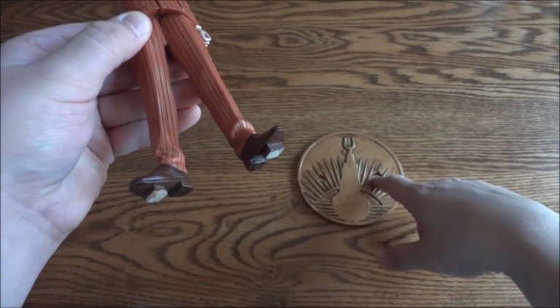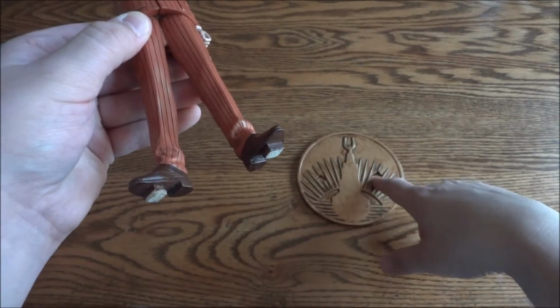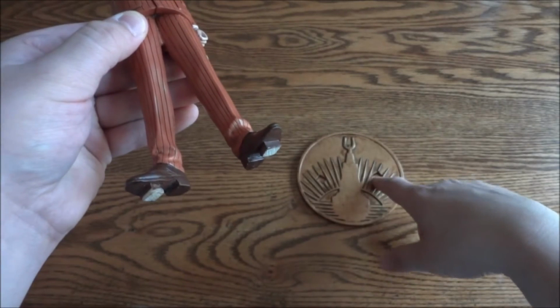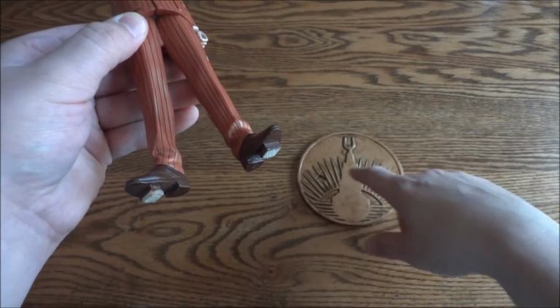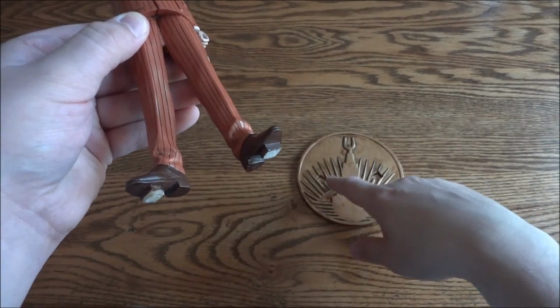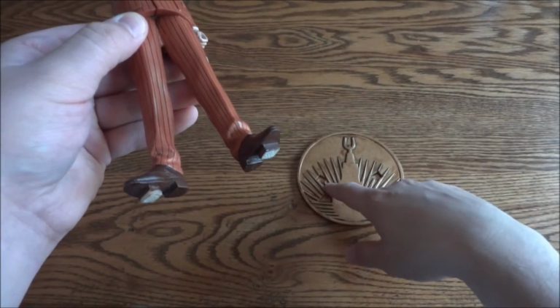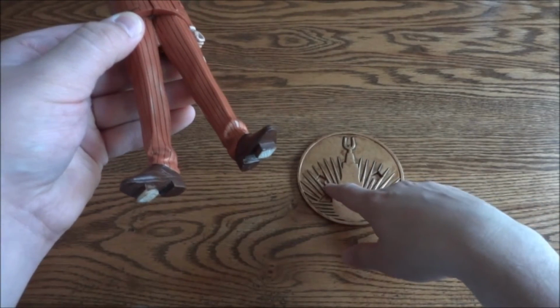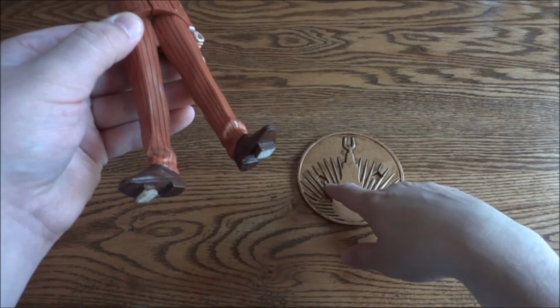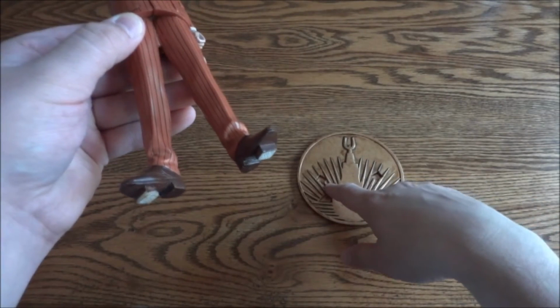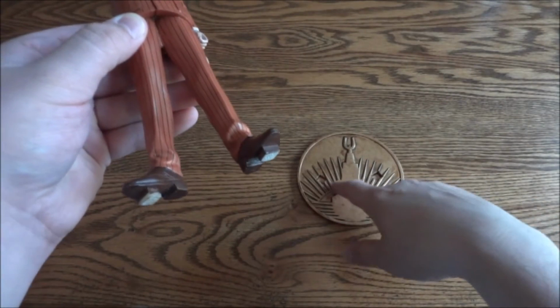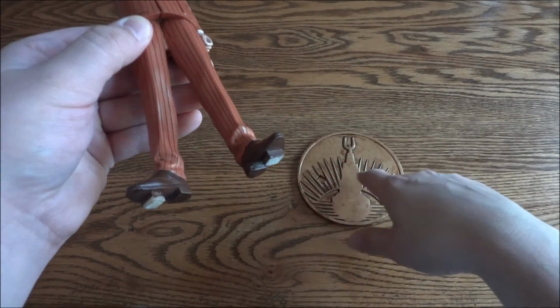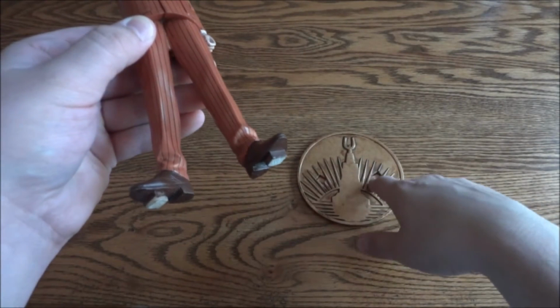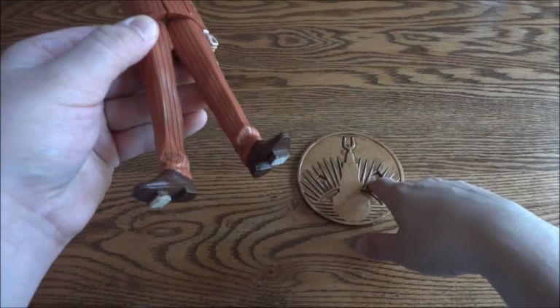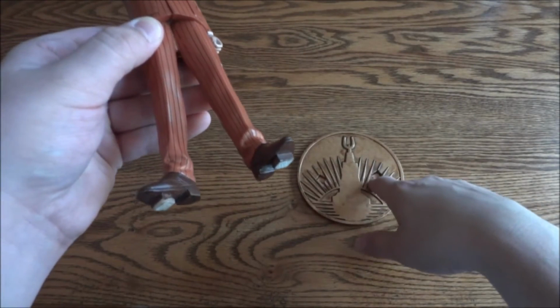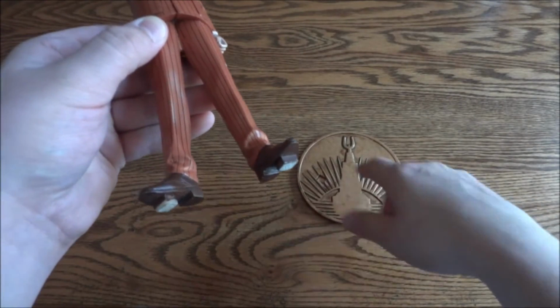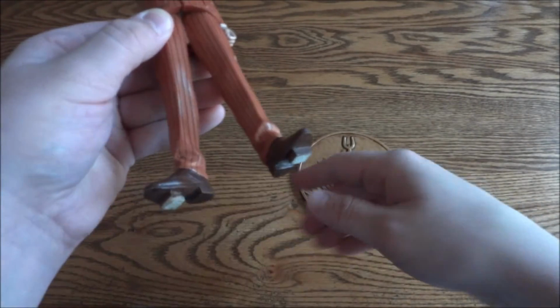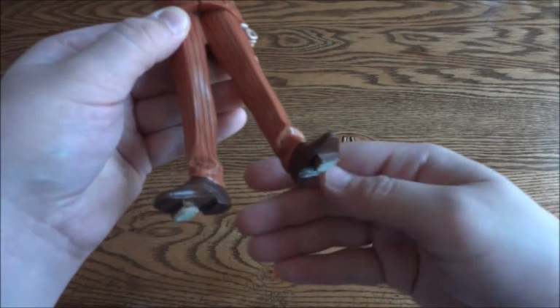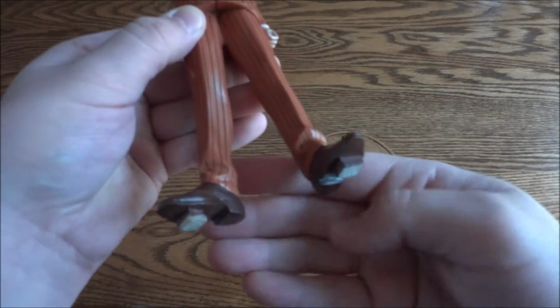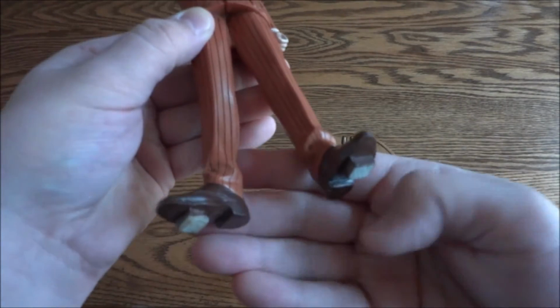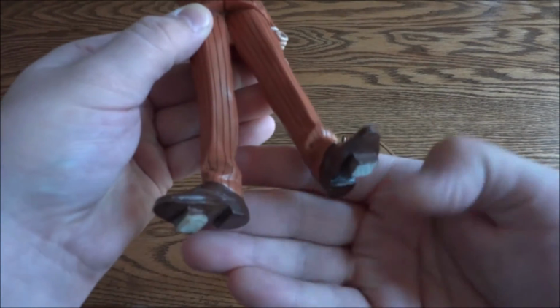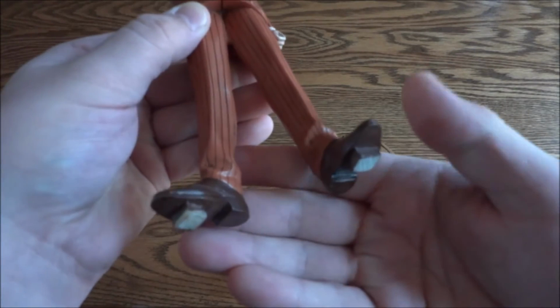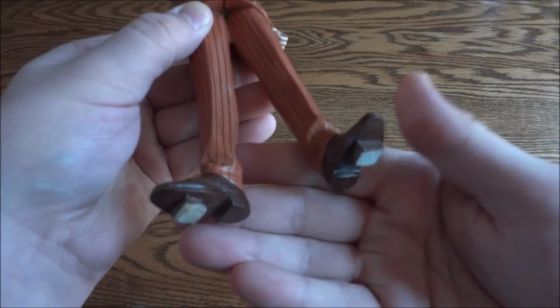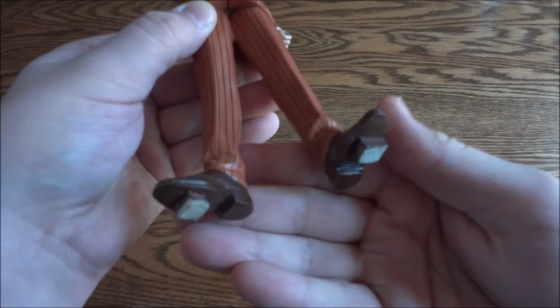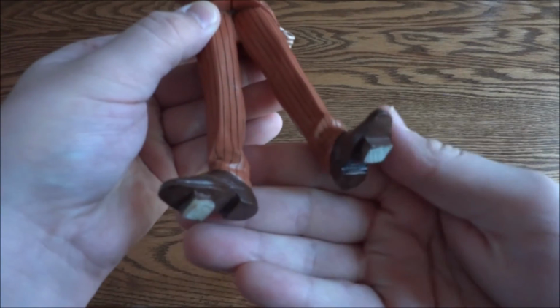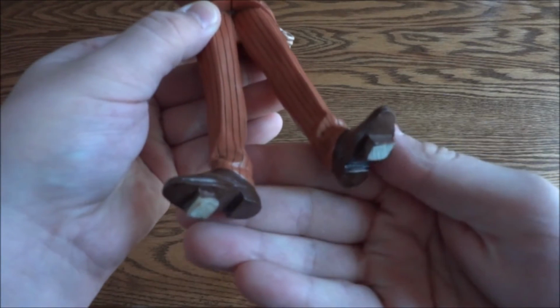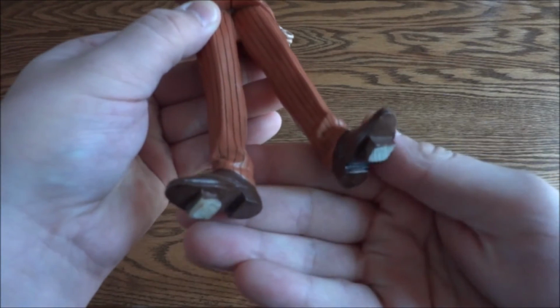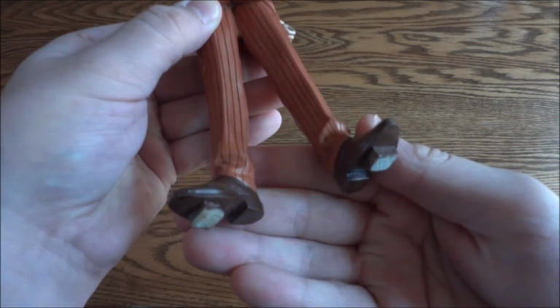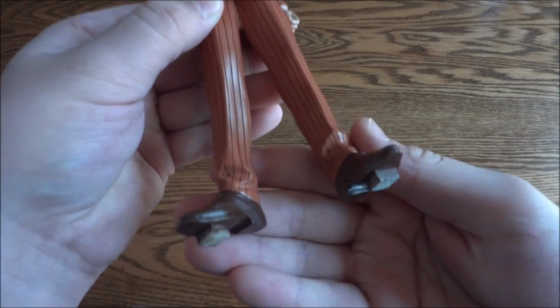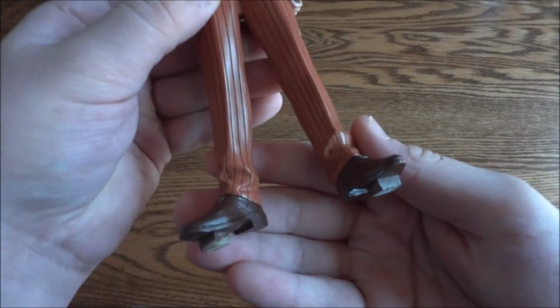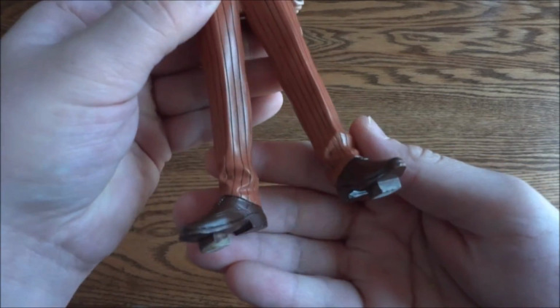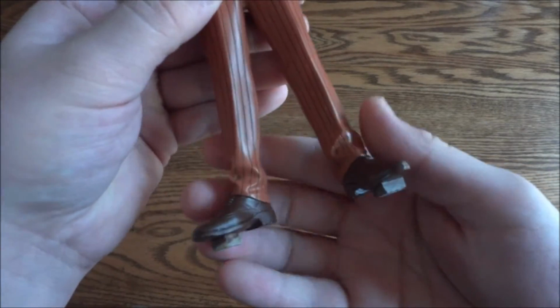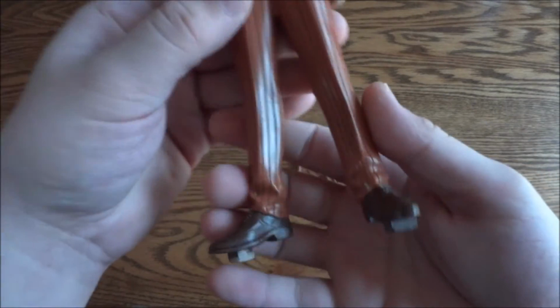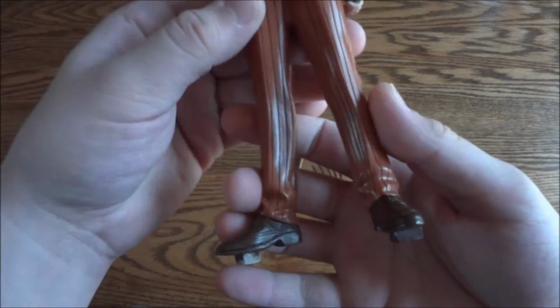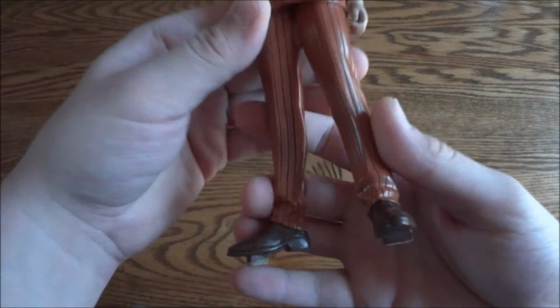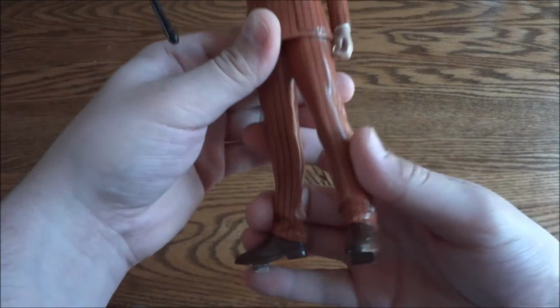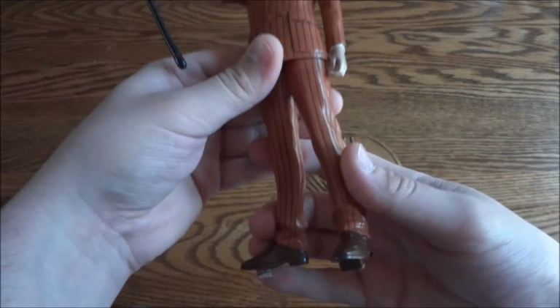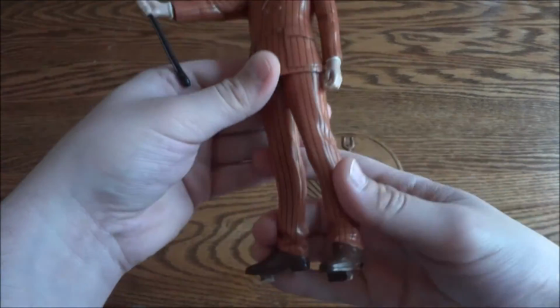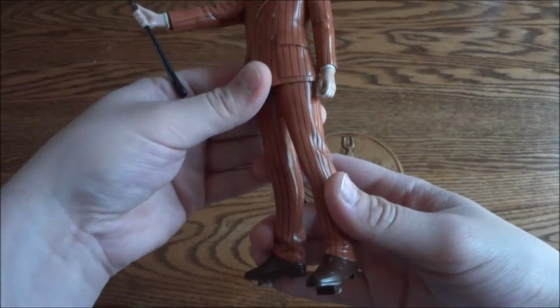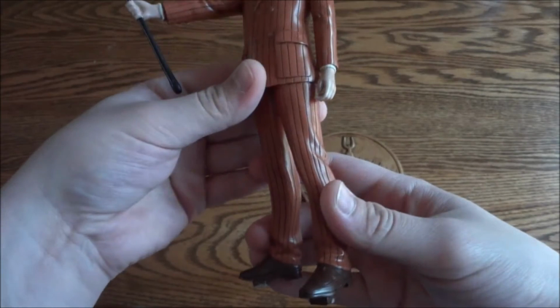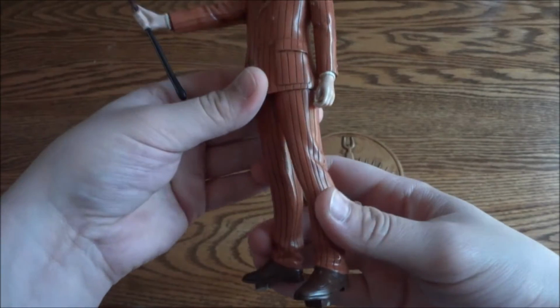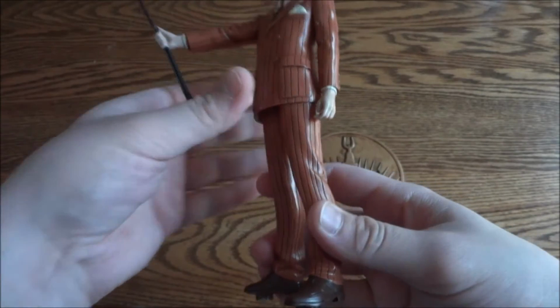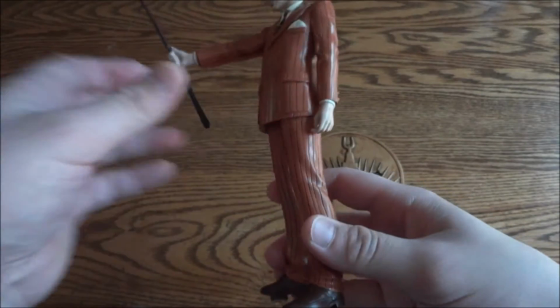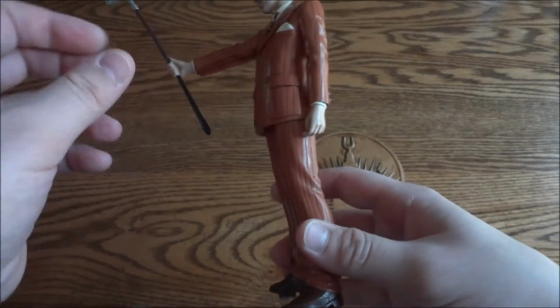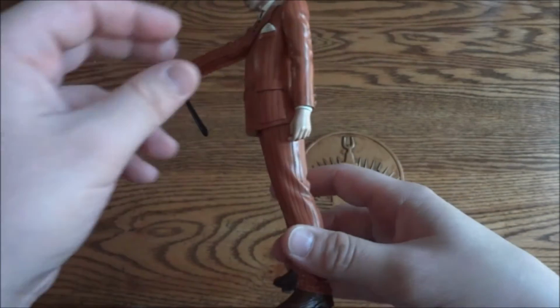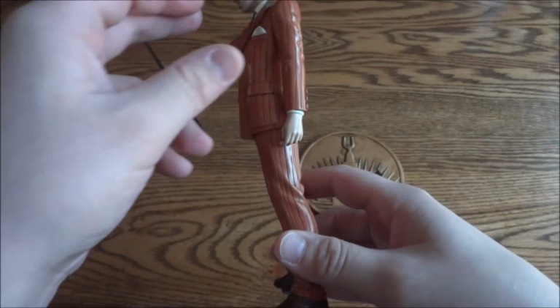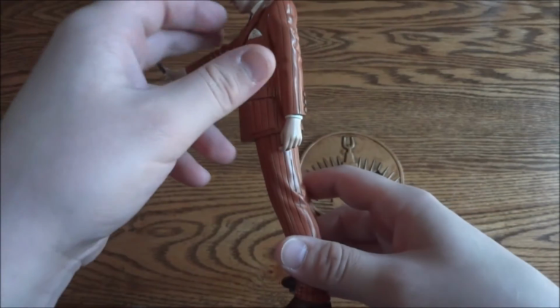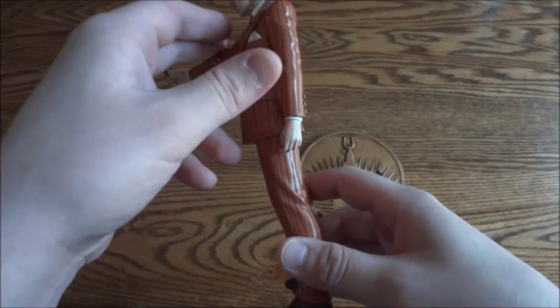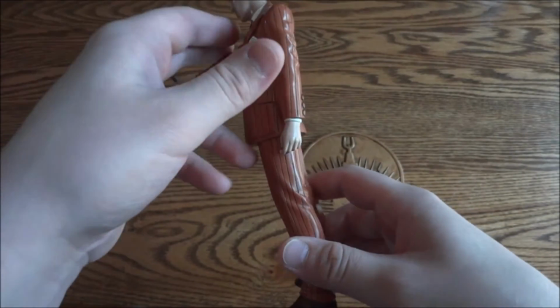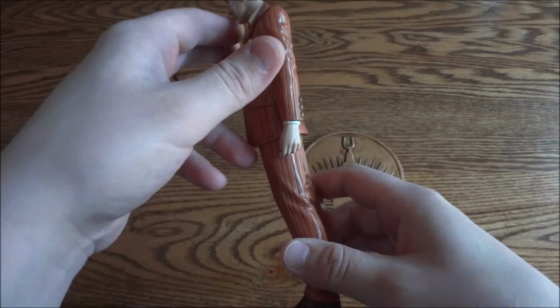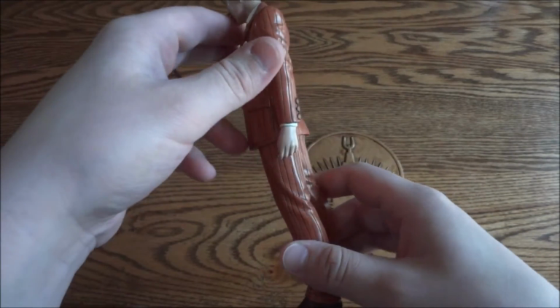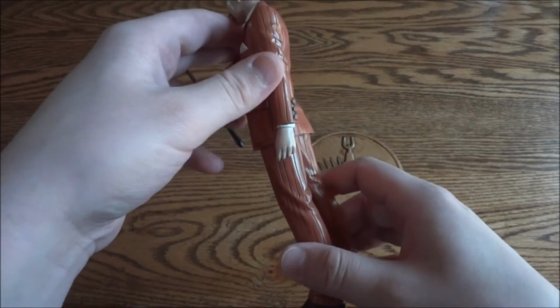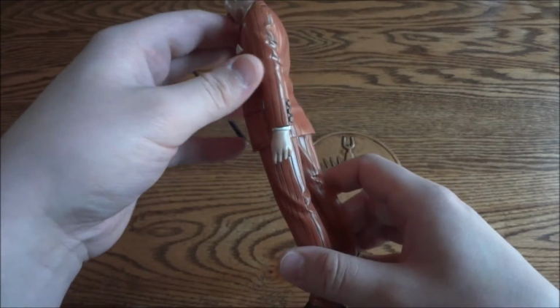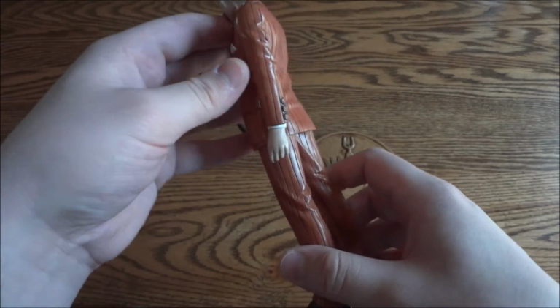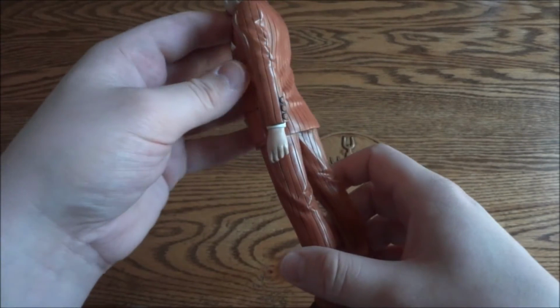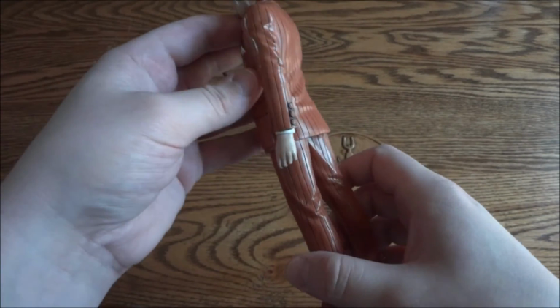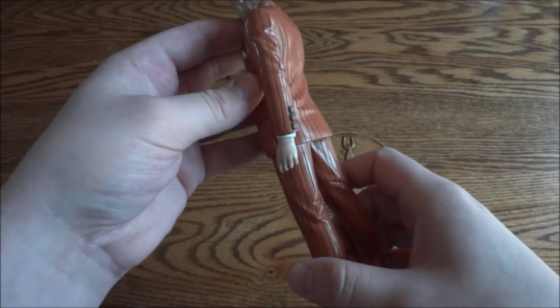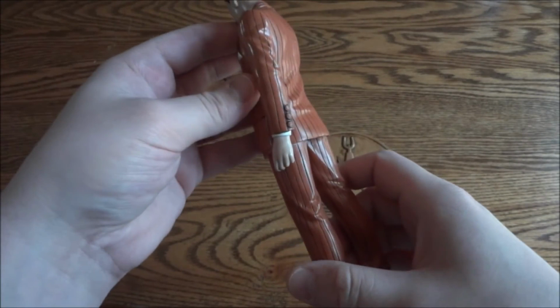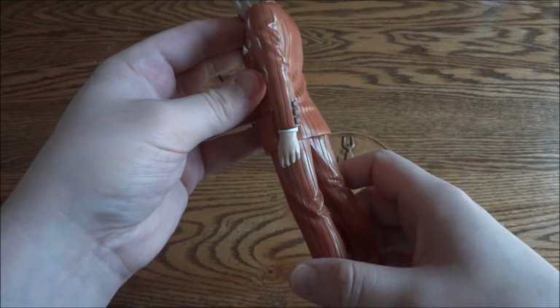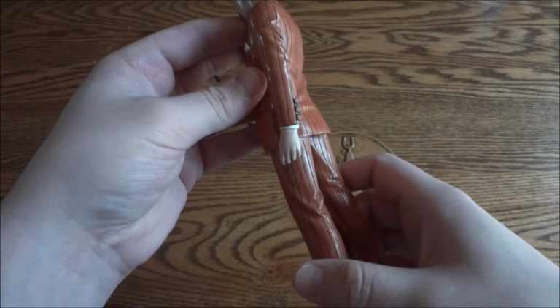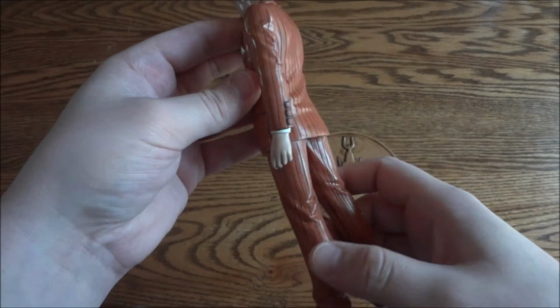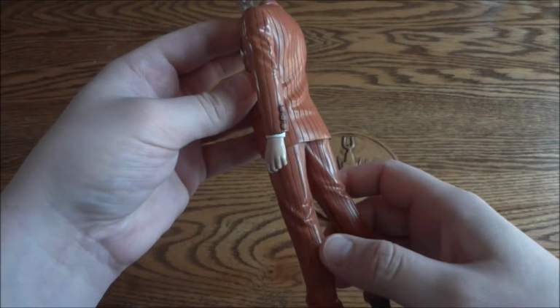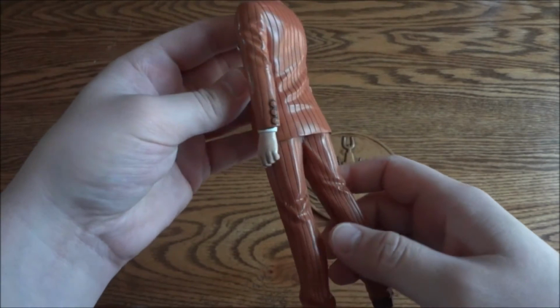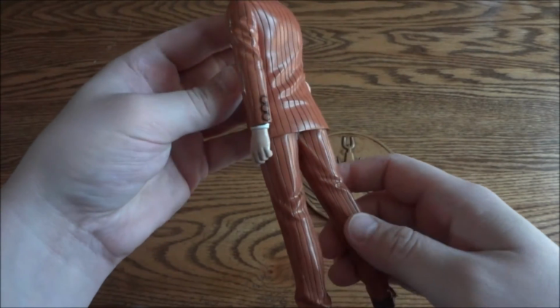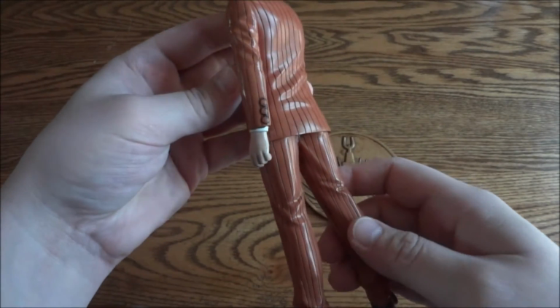The bottom has pegs and those go into the pegs on the base — I'll show you that in a minute. Just want to go around the rest of it and show you the detail.